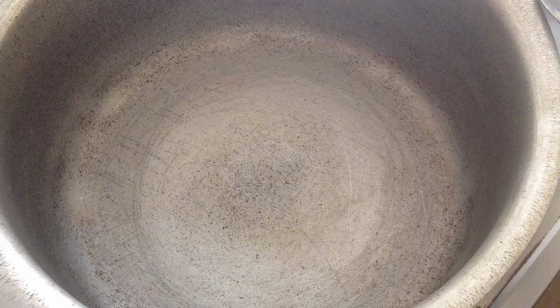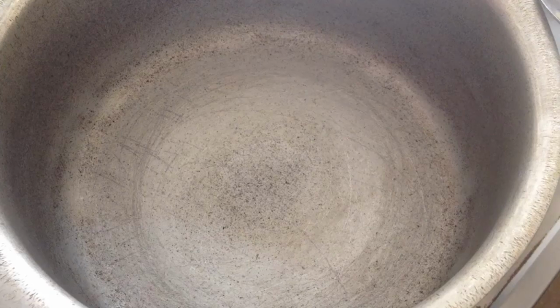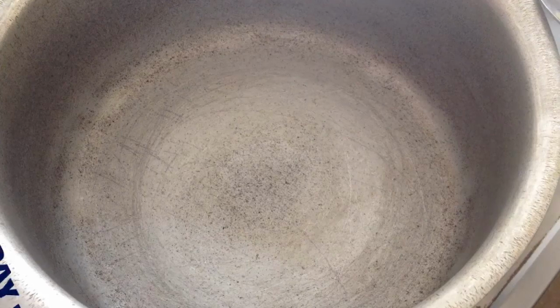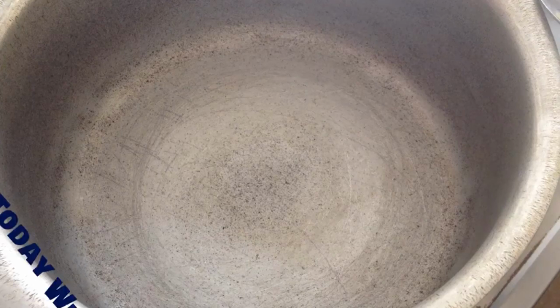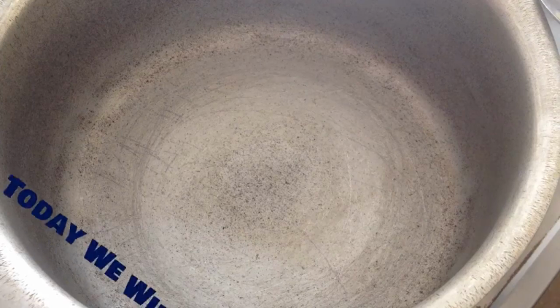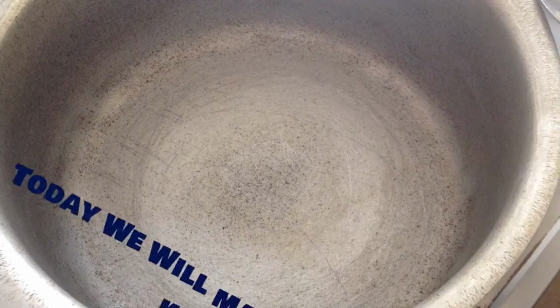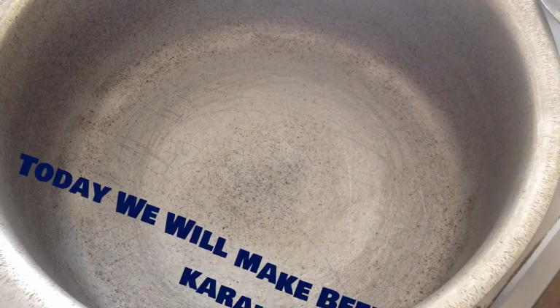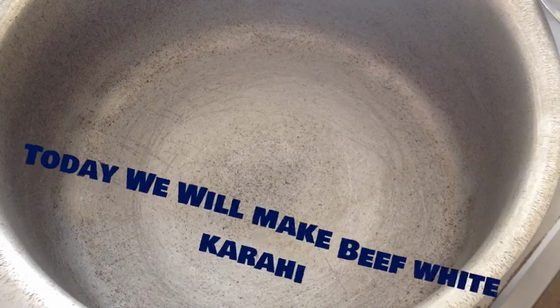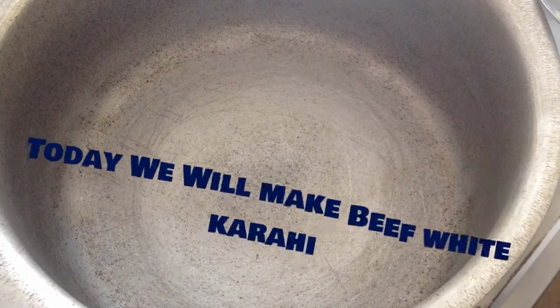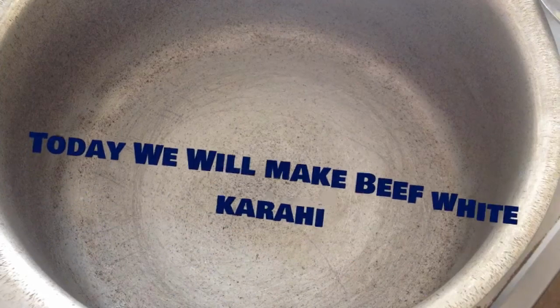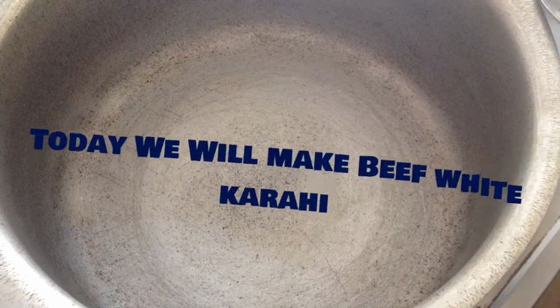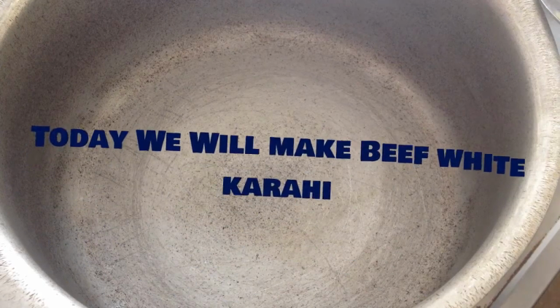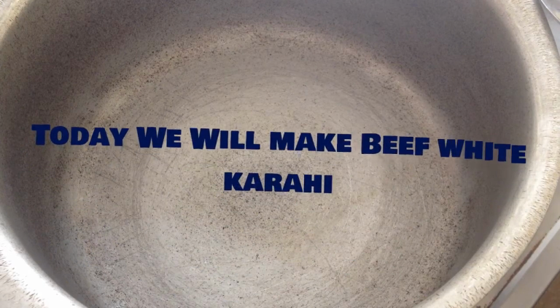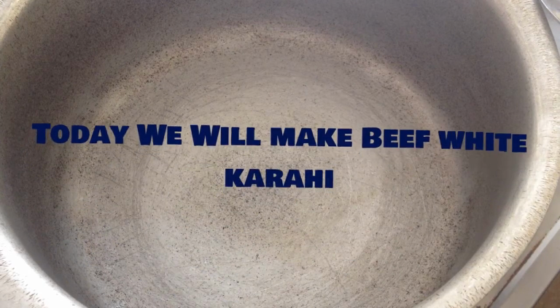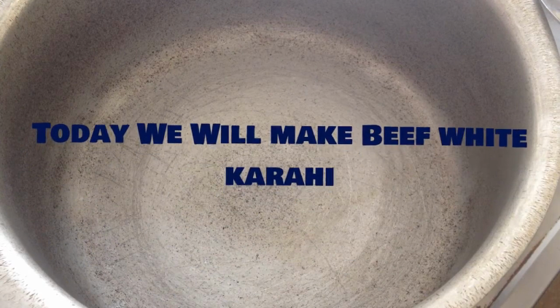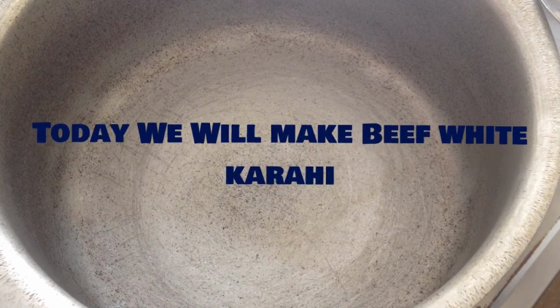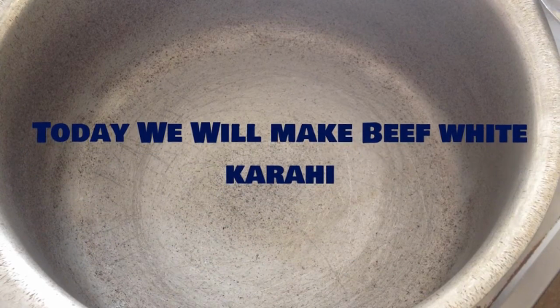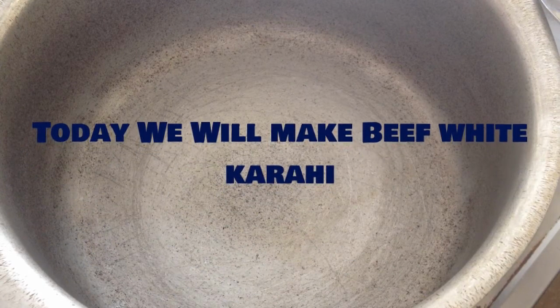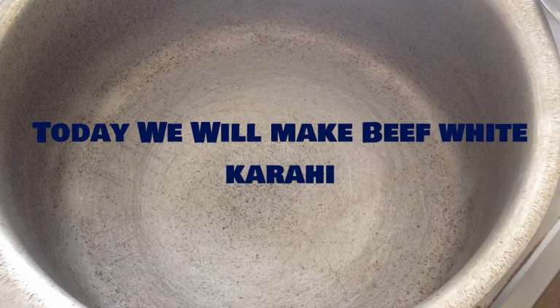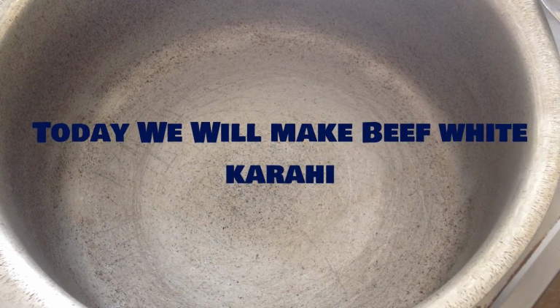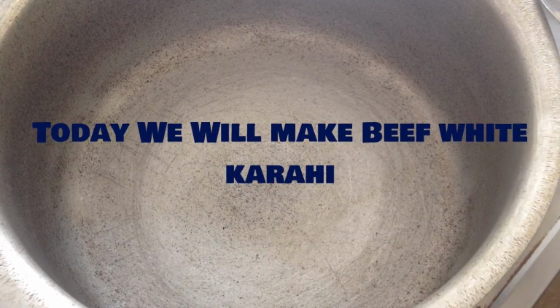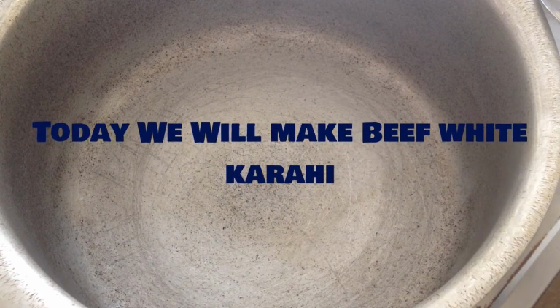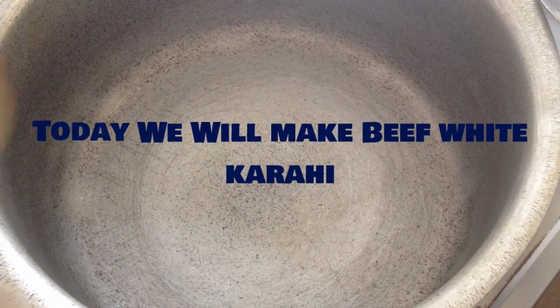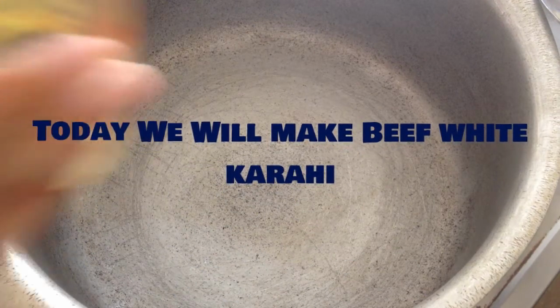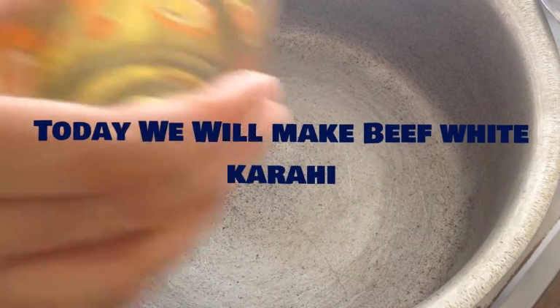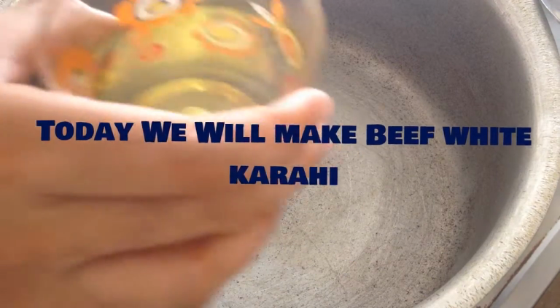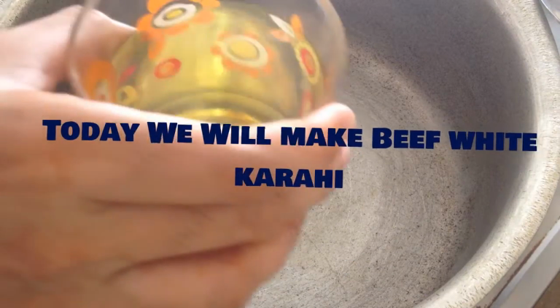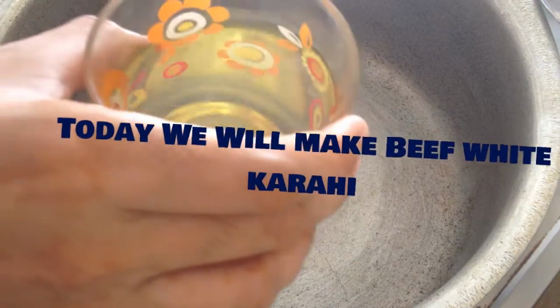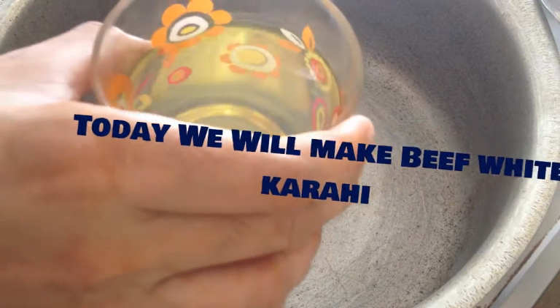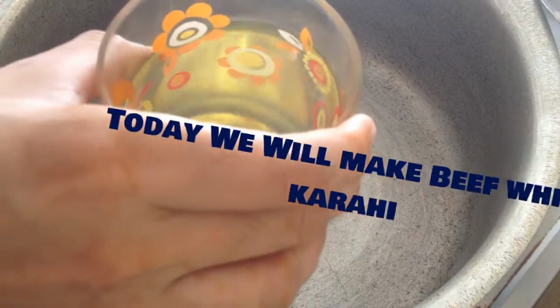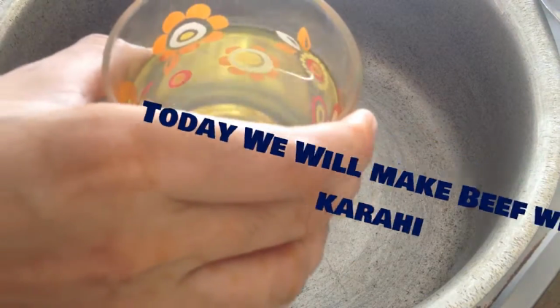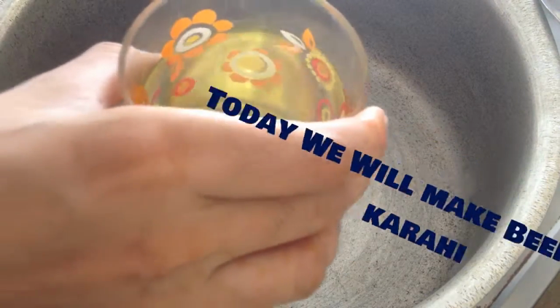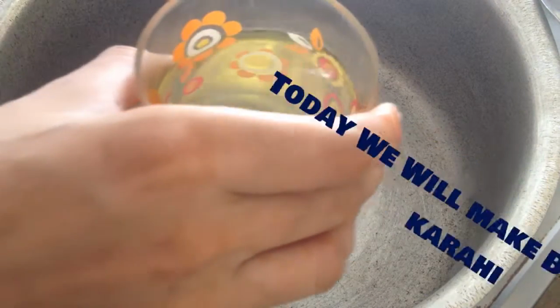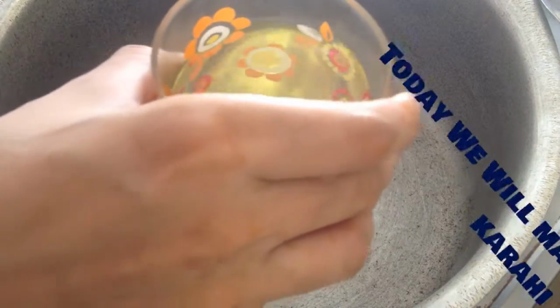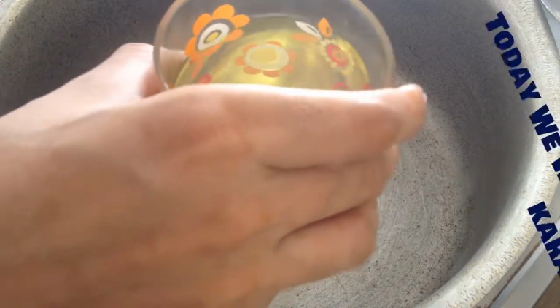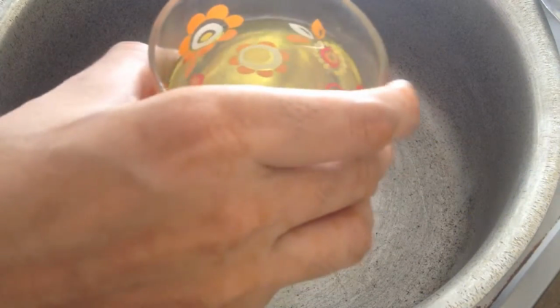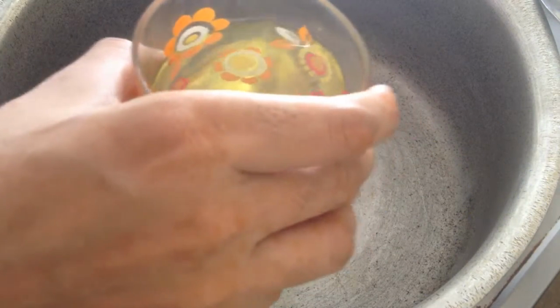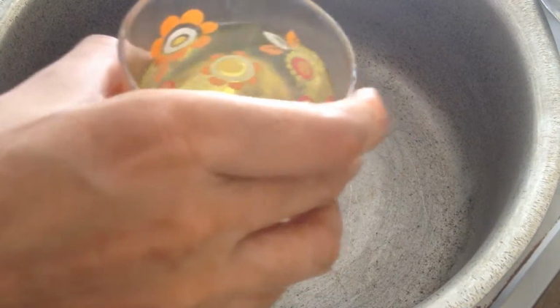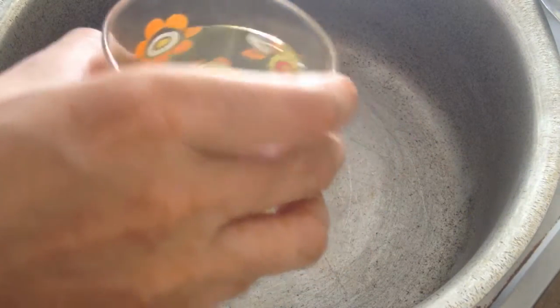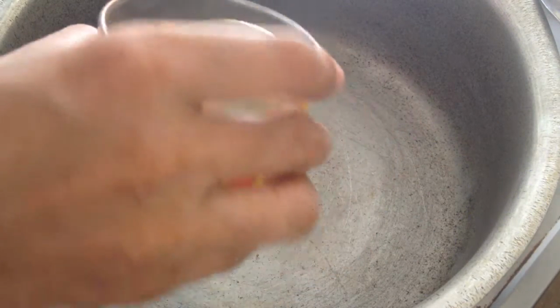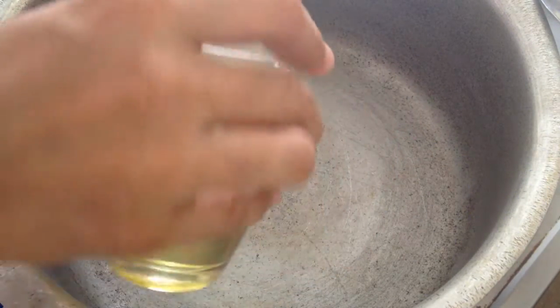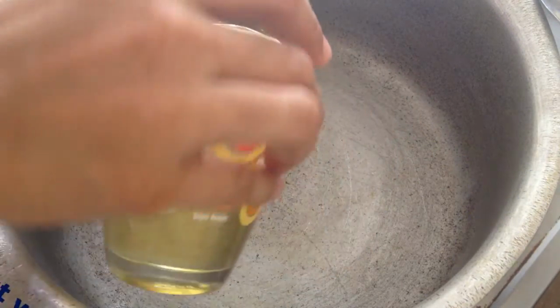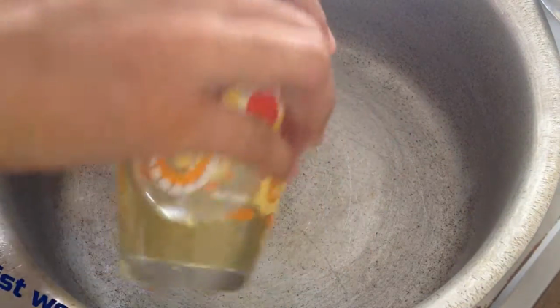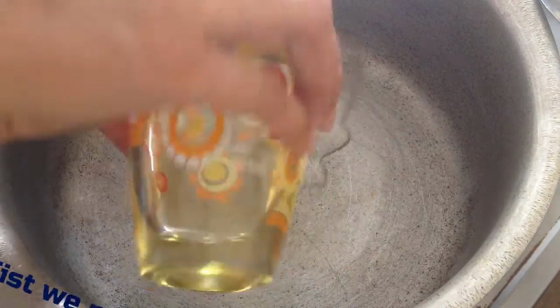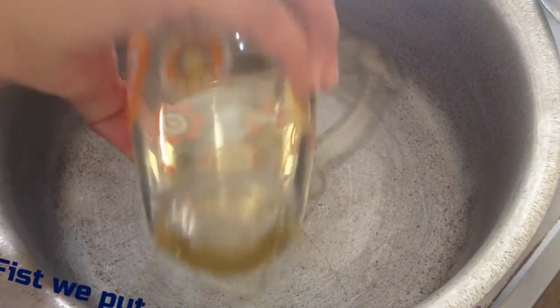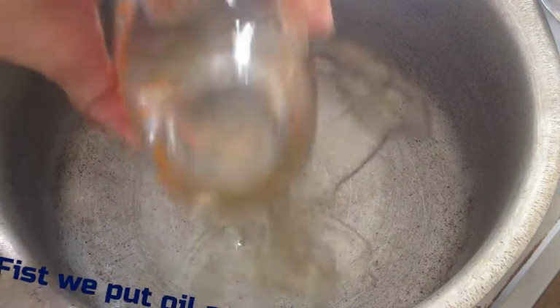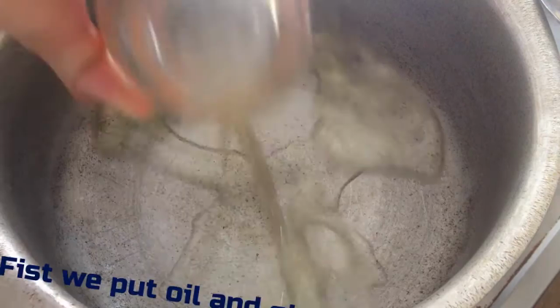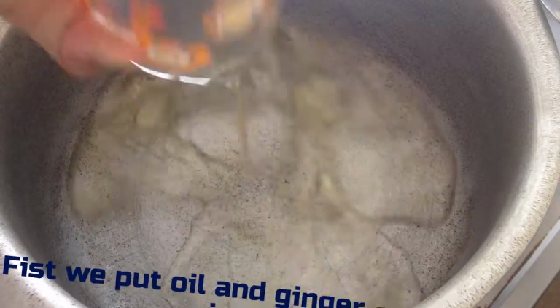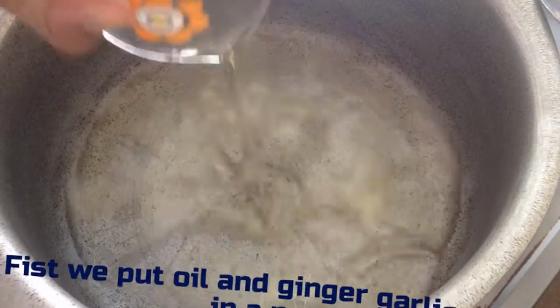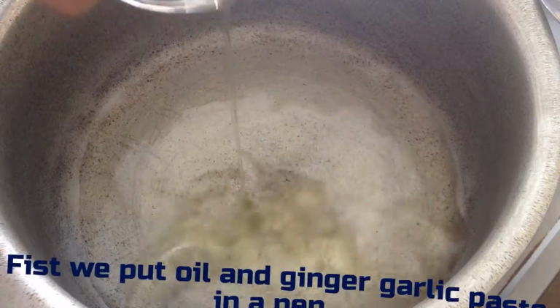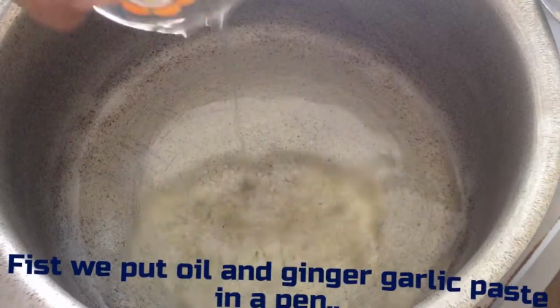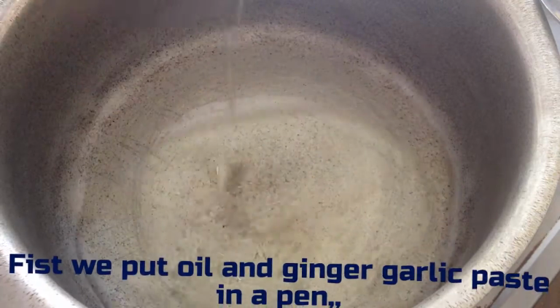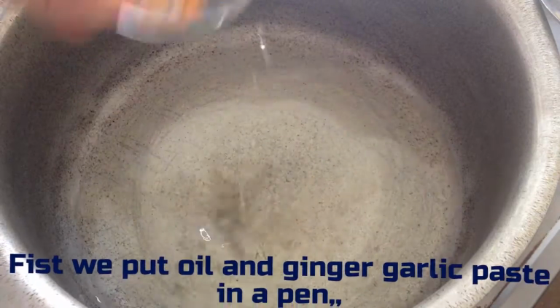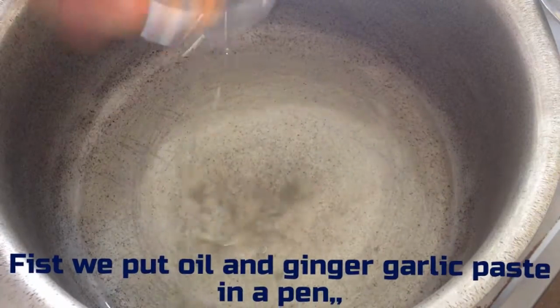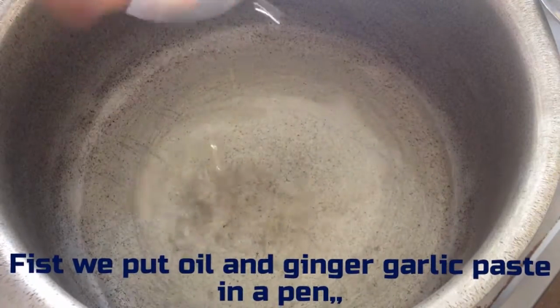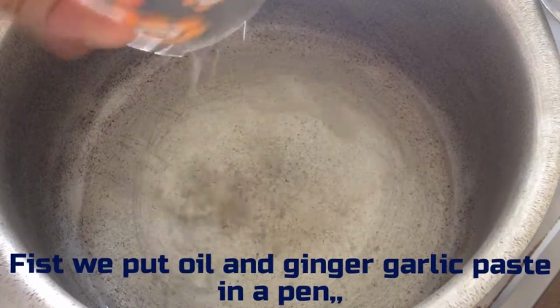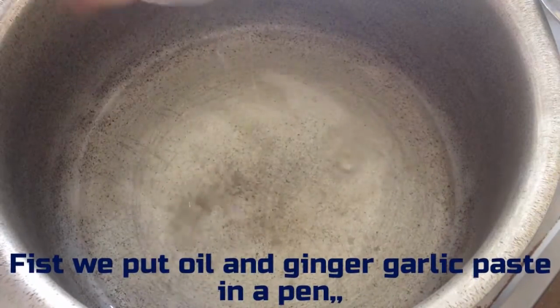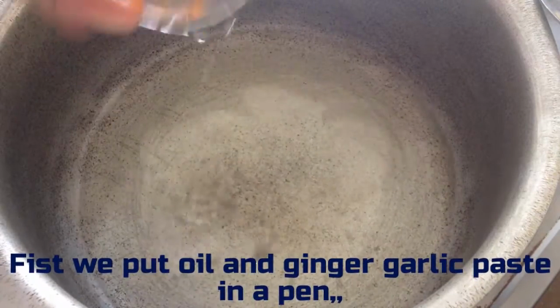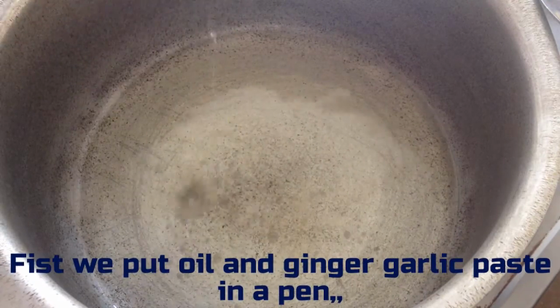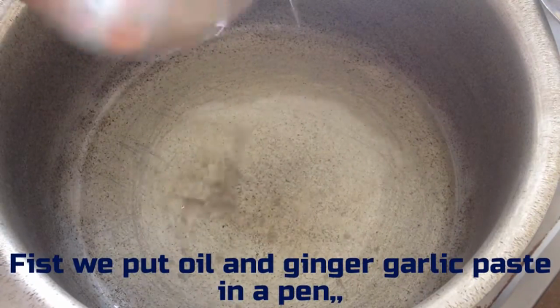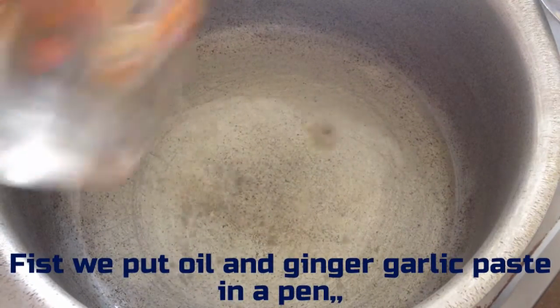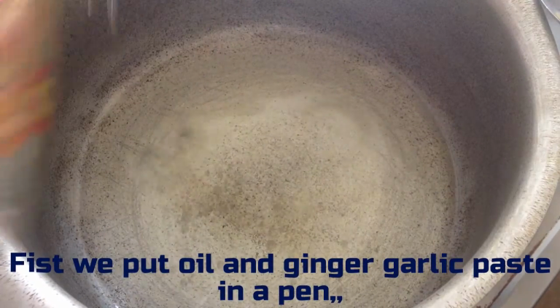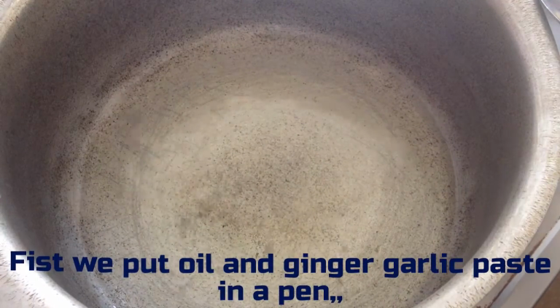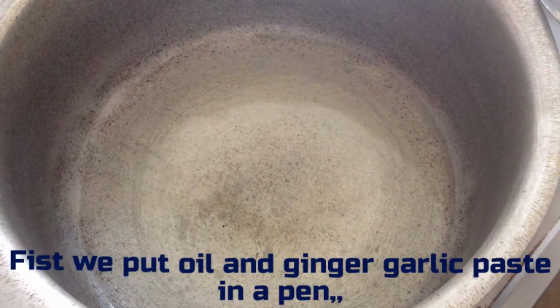Today we will make beef white karahi. First, put oil and ginger garlic paste in a pan.